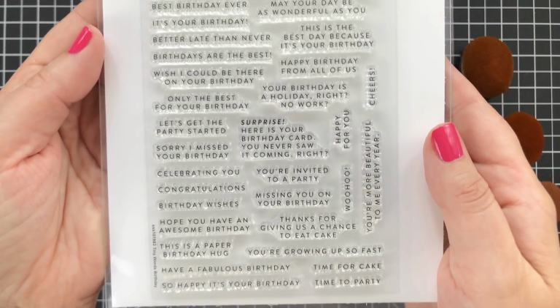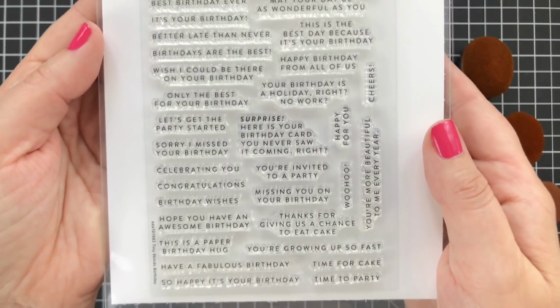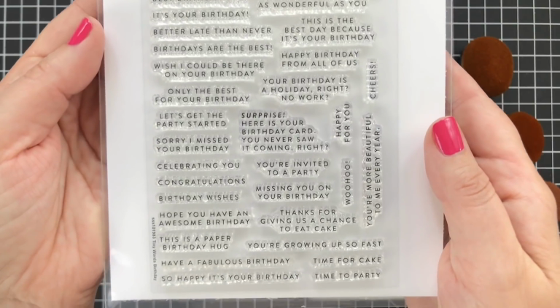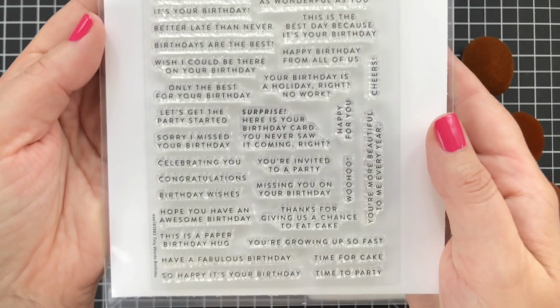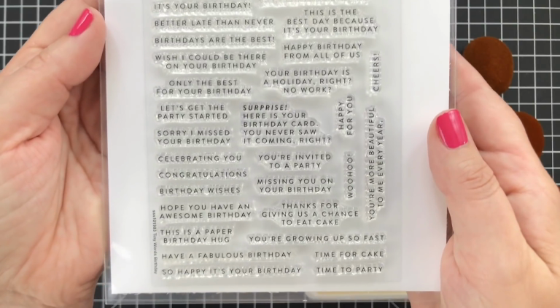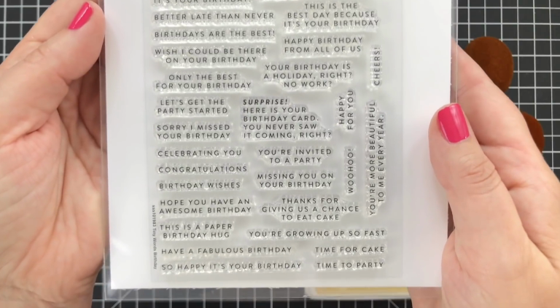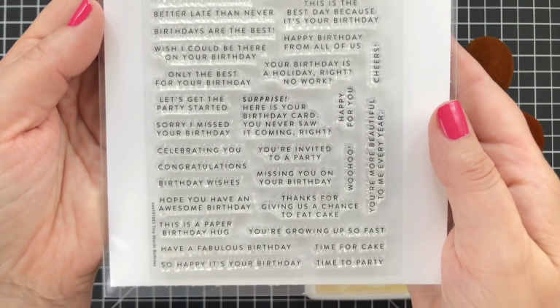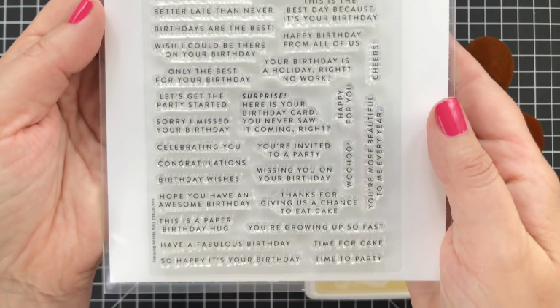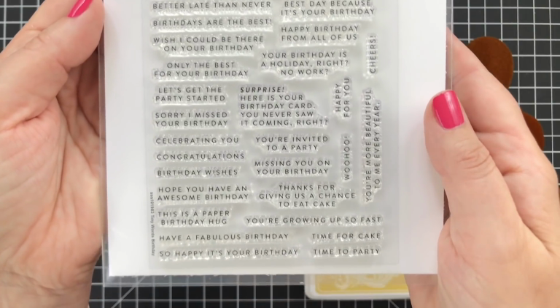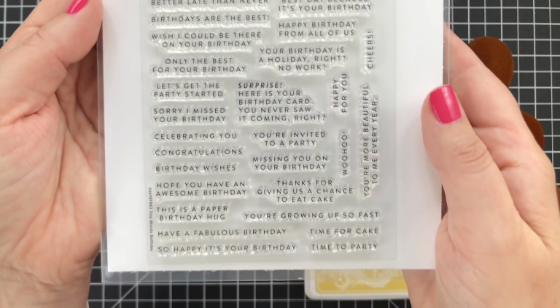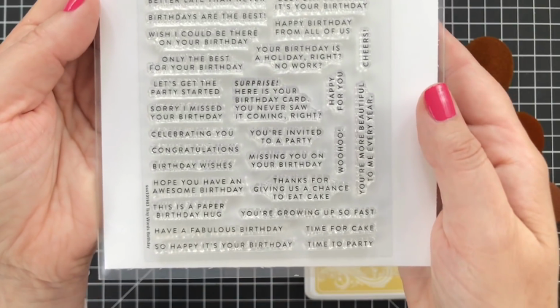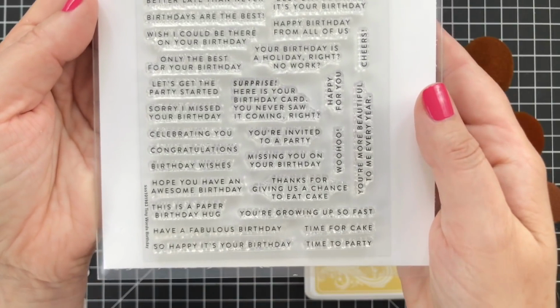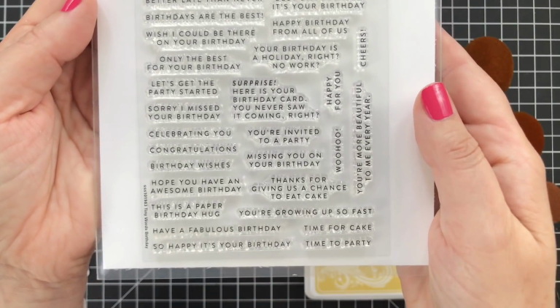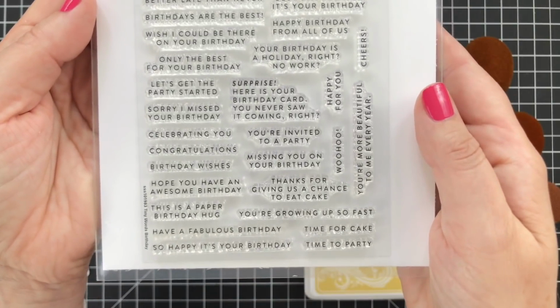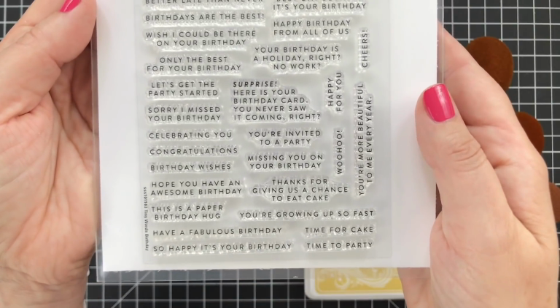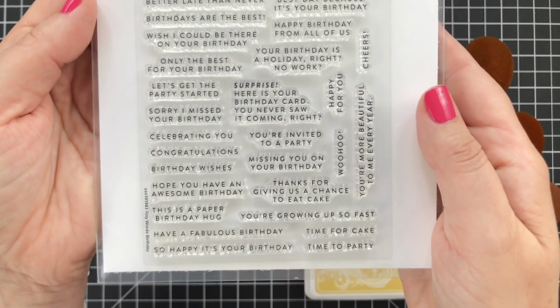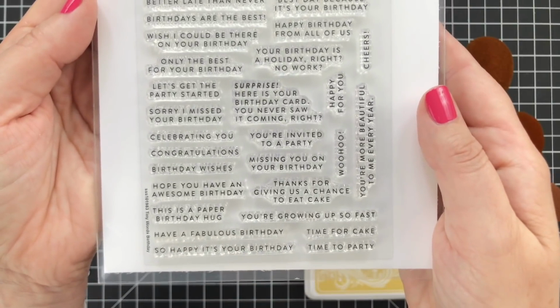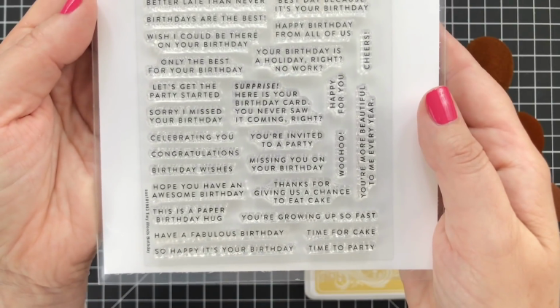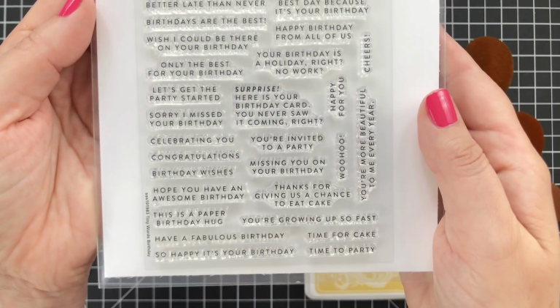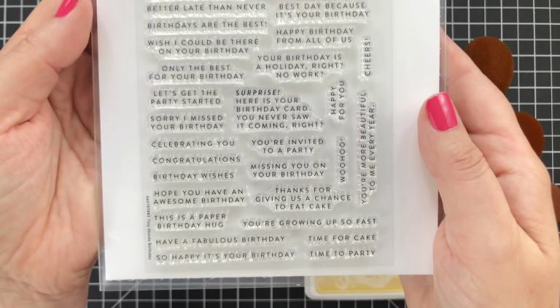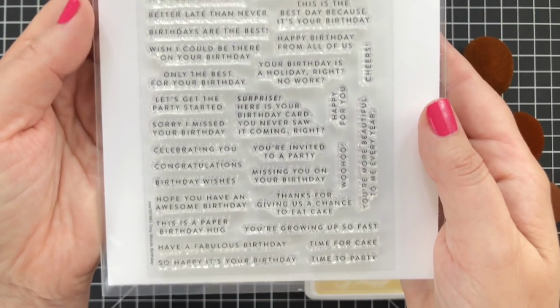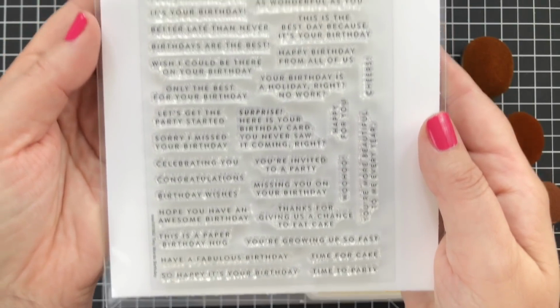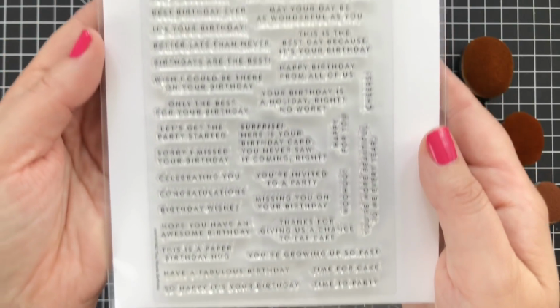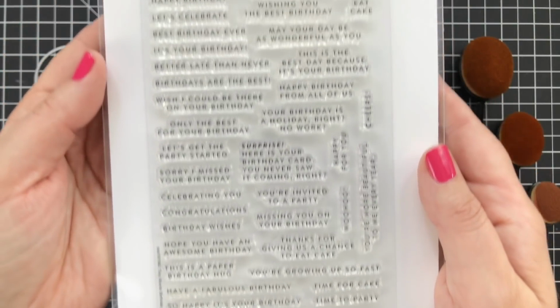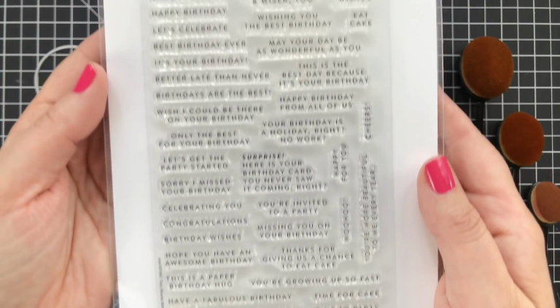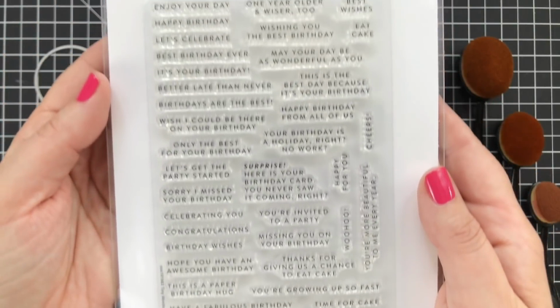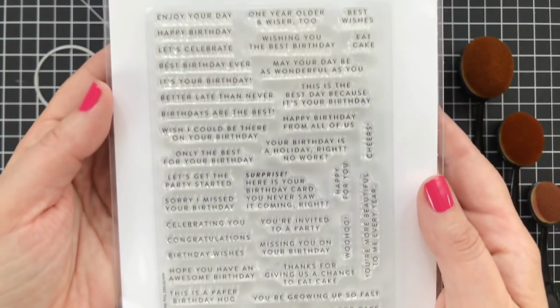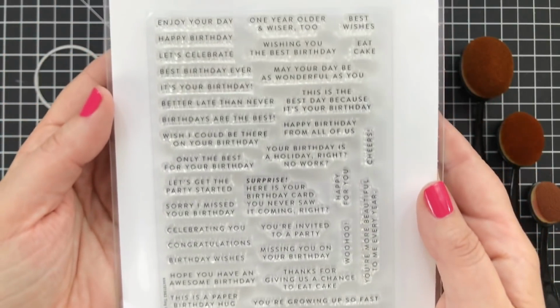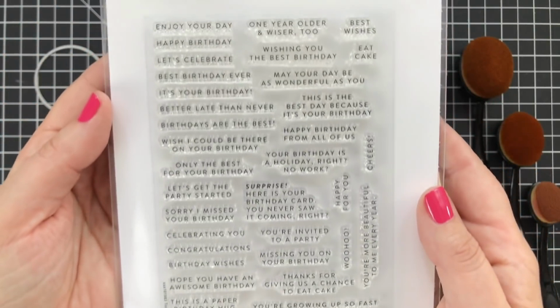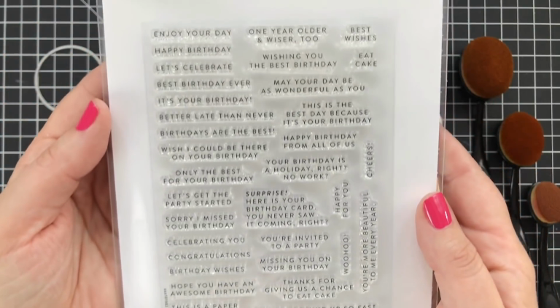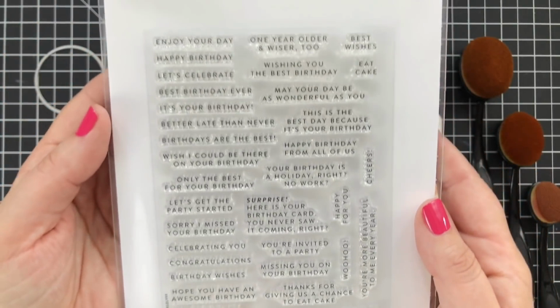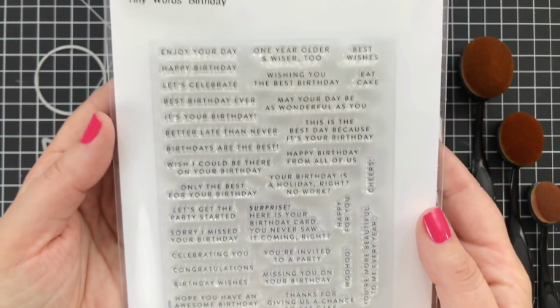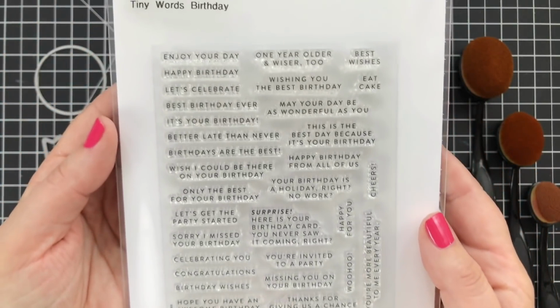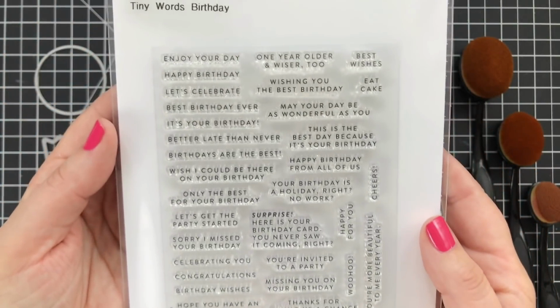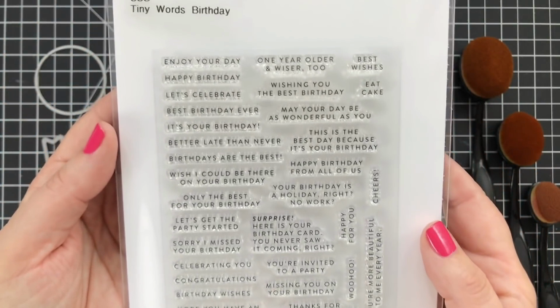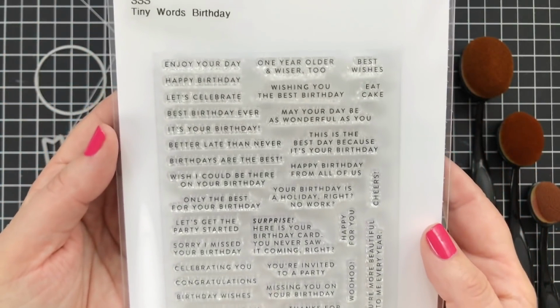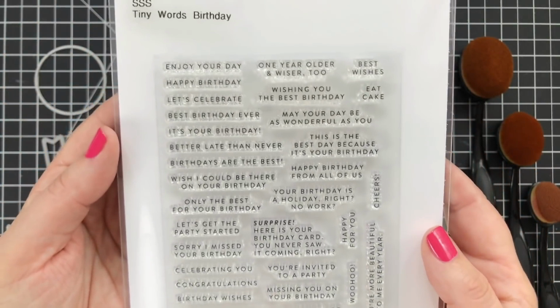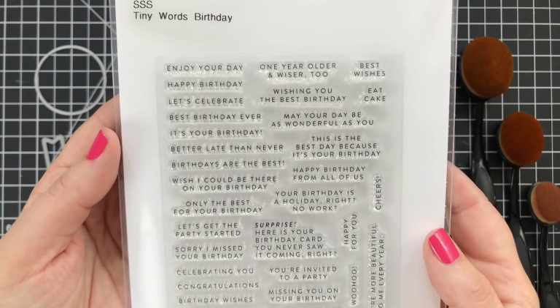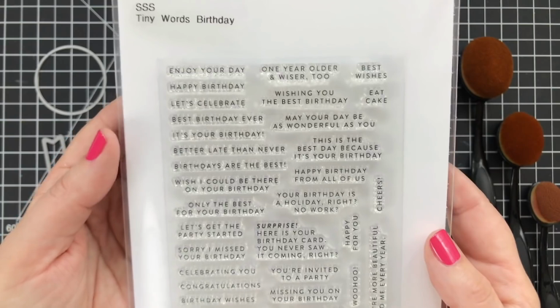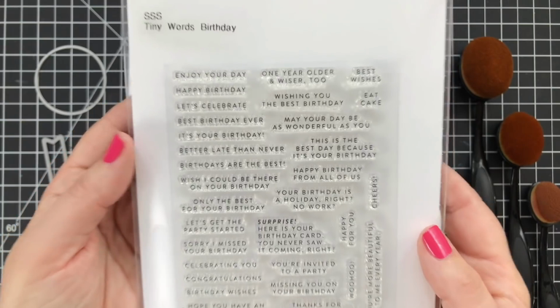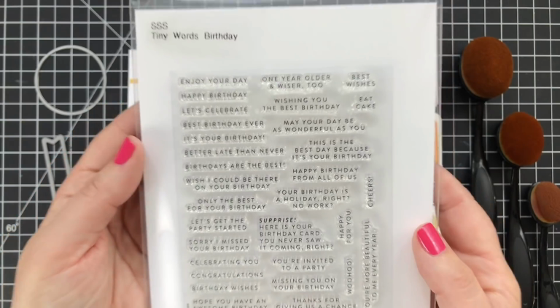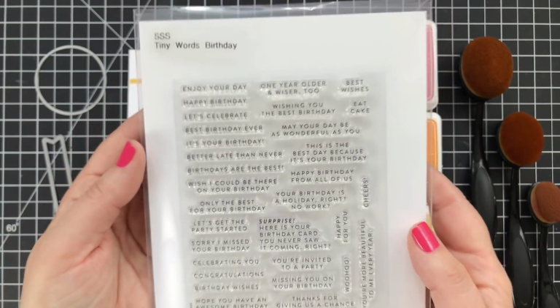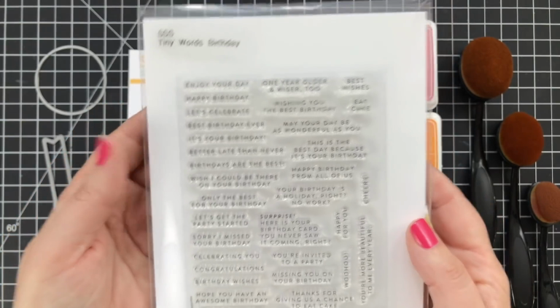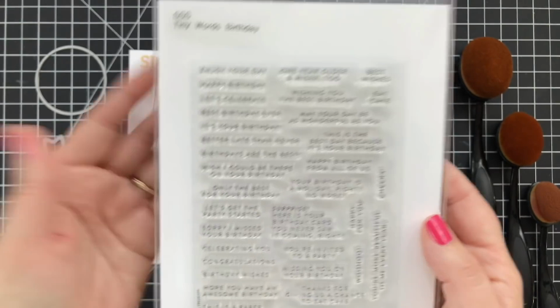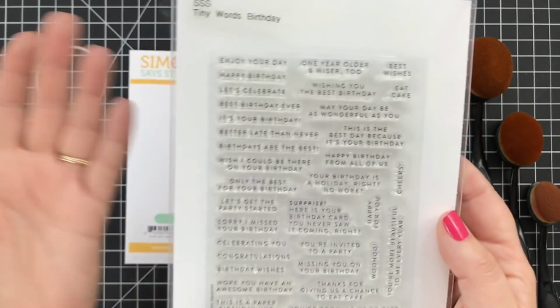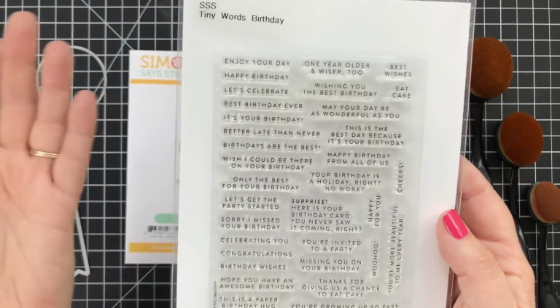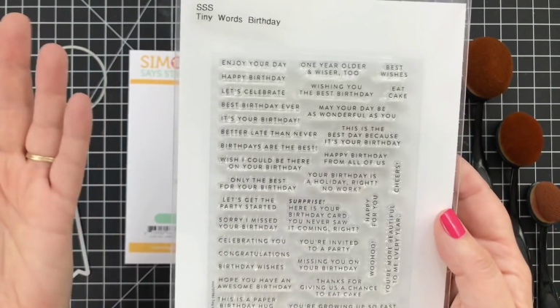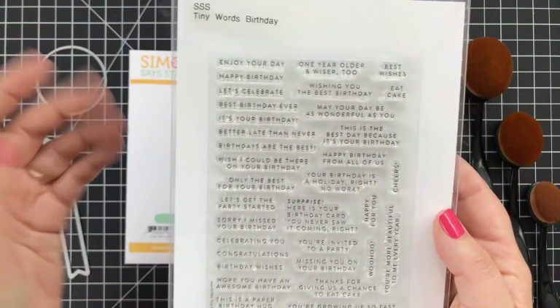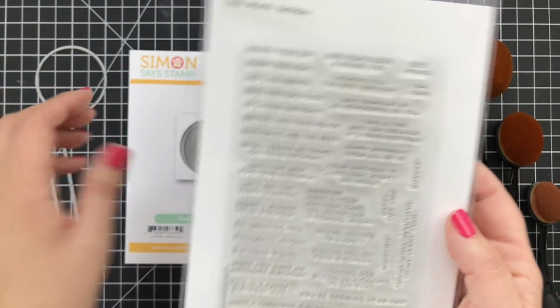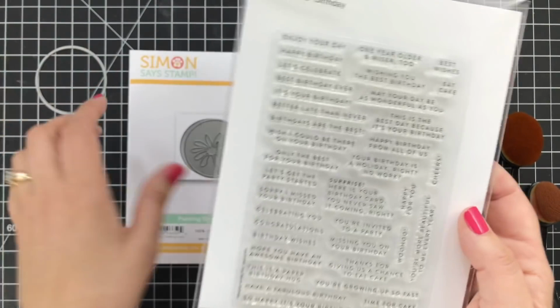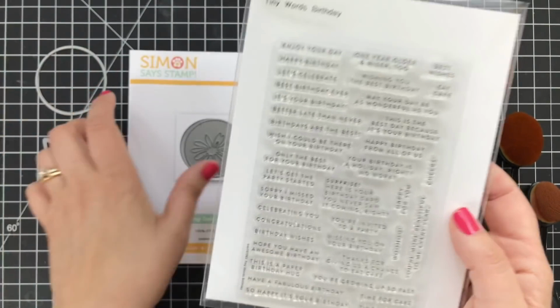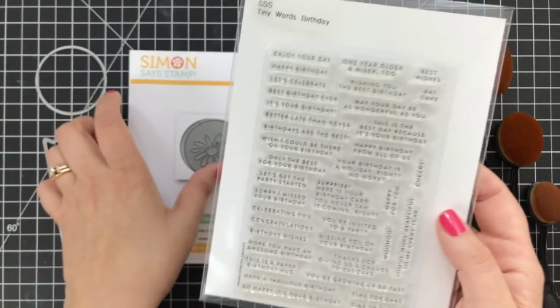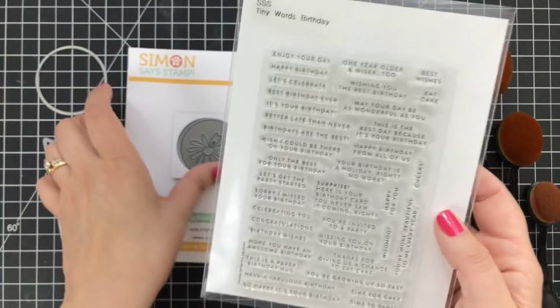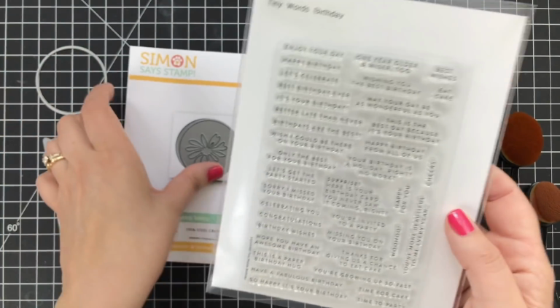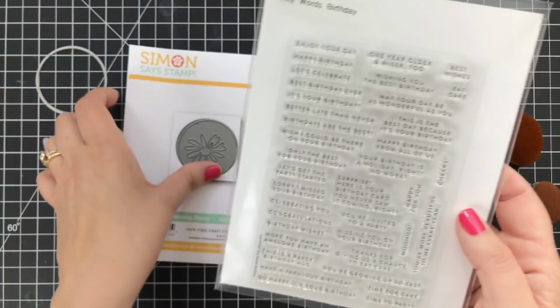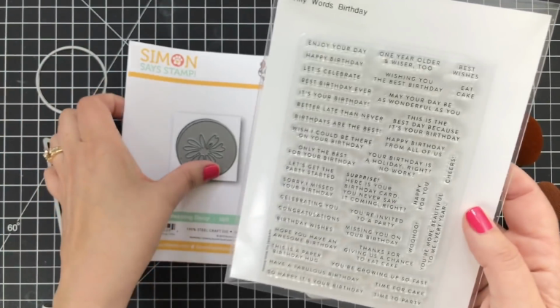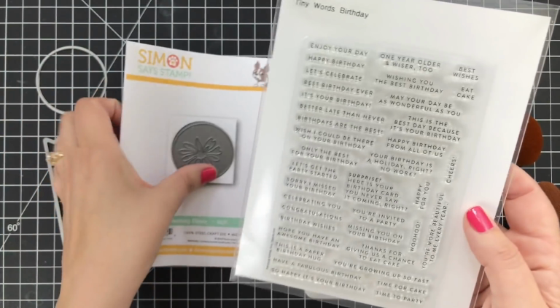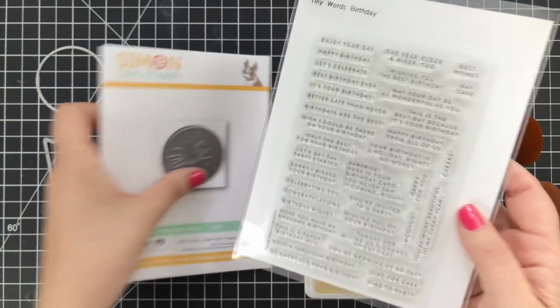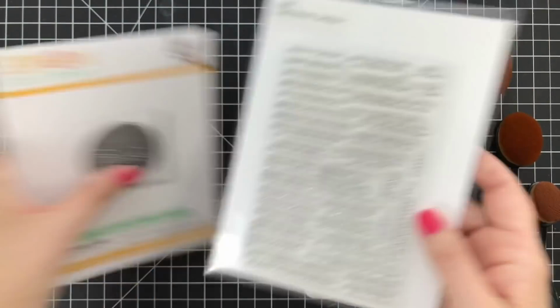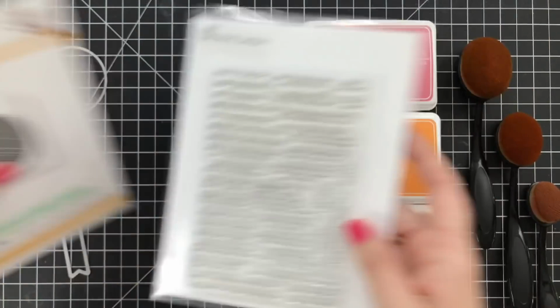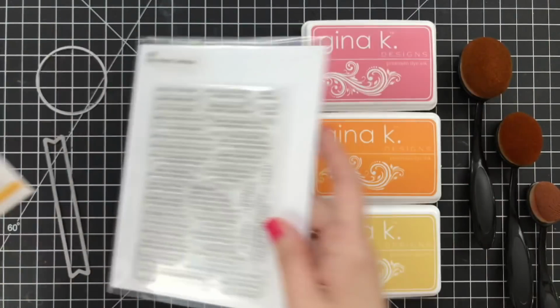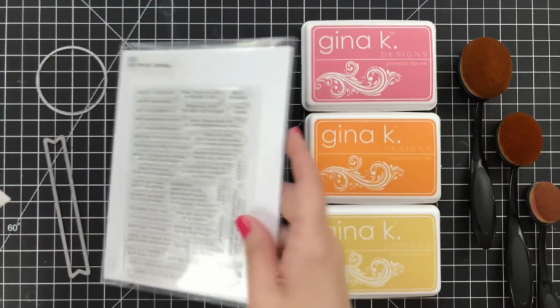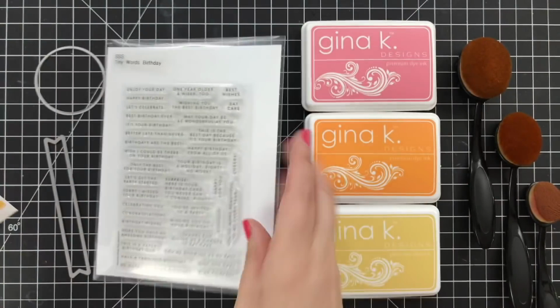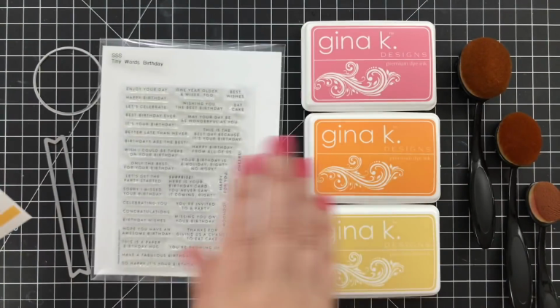The Tiny Words Birthday set has single line, double line, triple line, quadruple — maybe five lines of sentiments. Lots of choices. I love that.